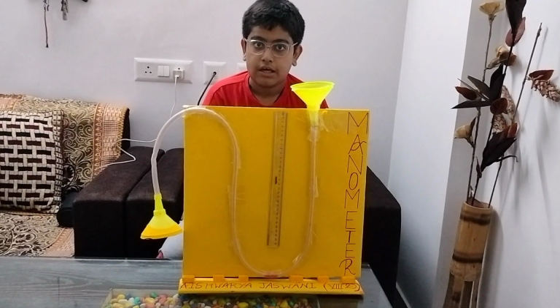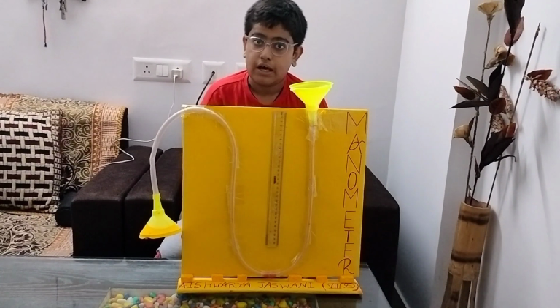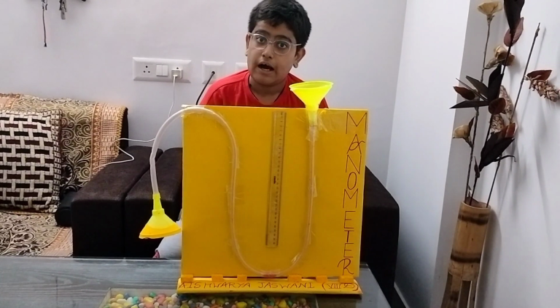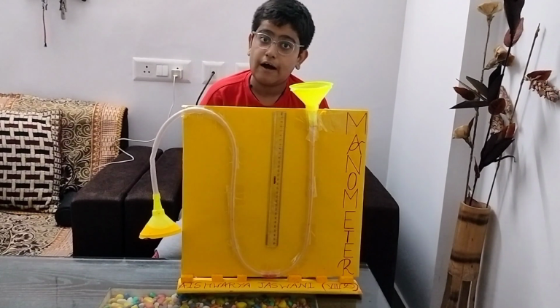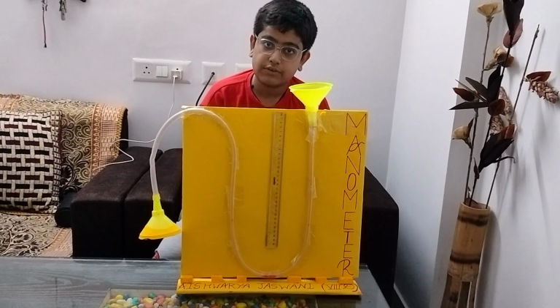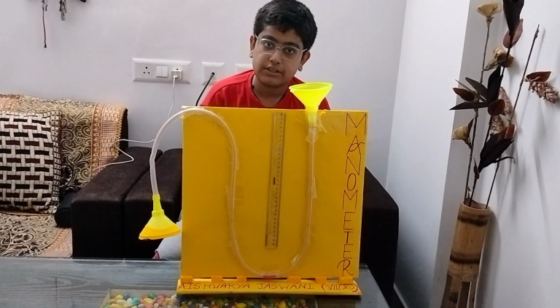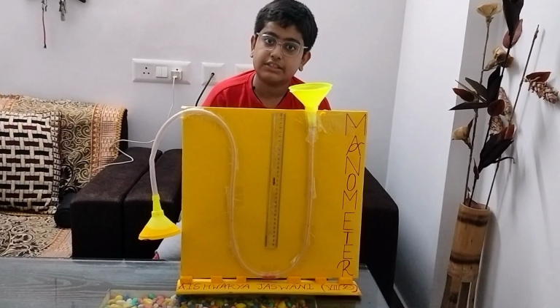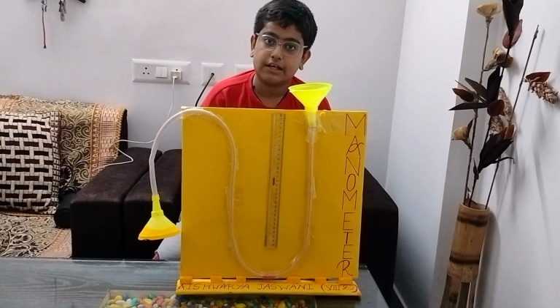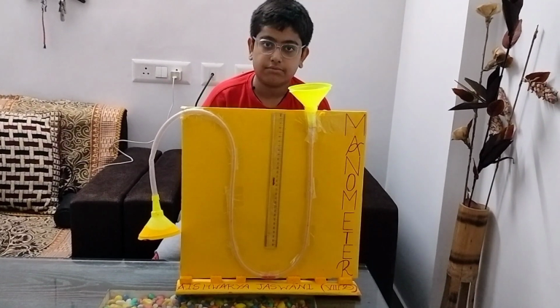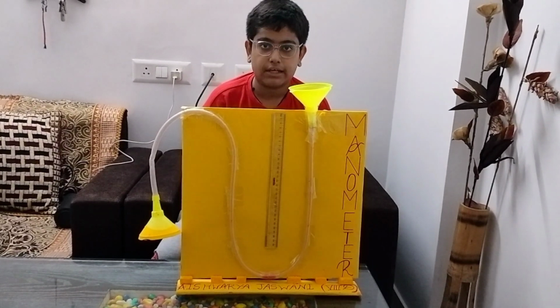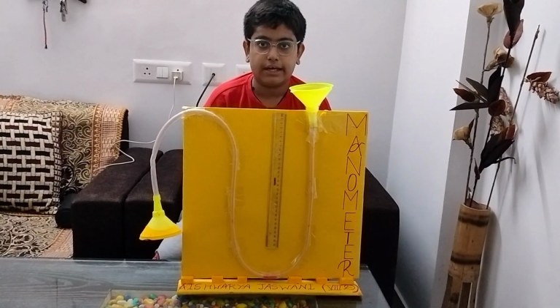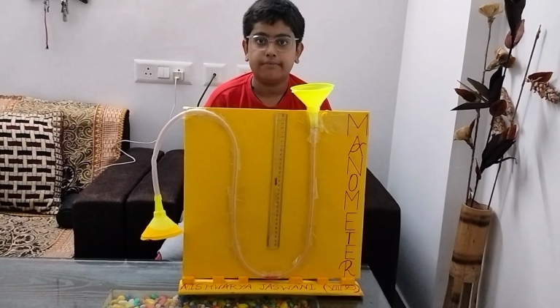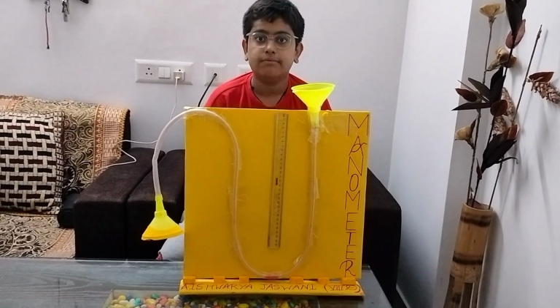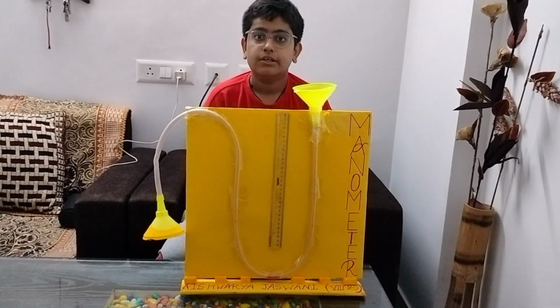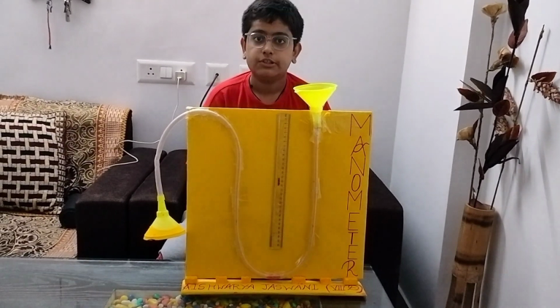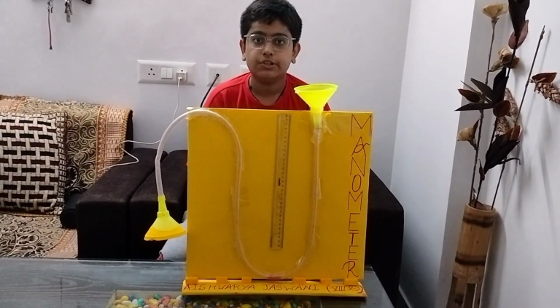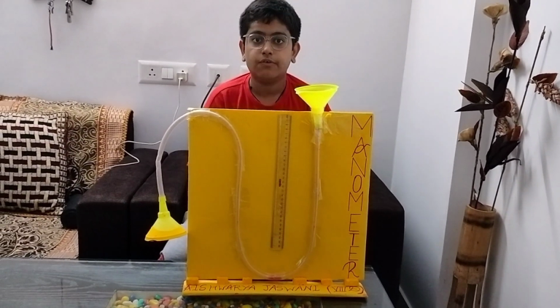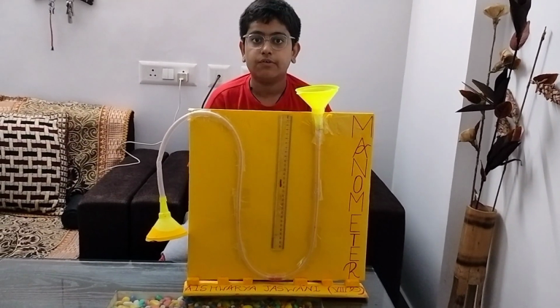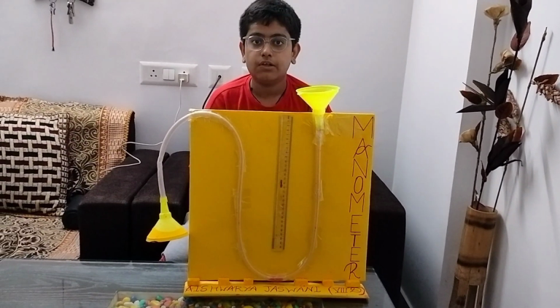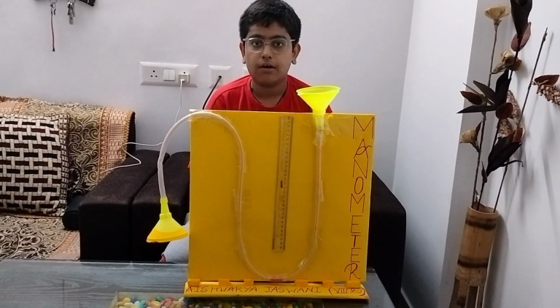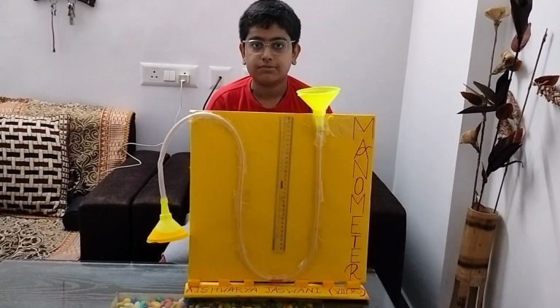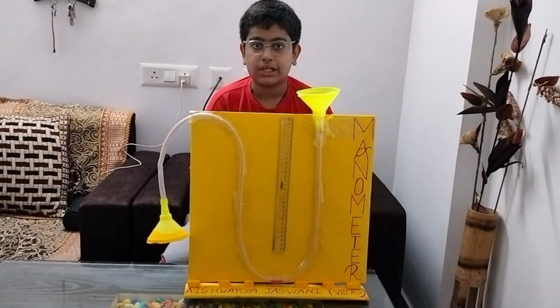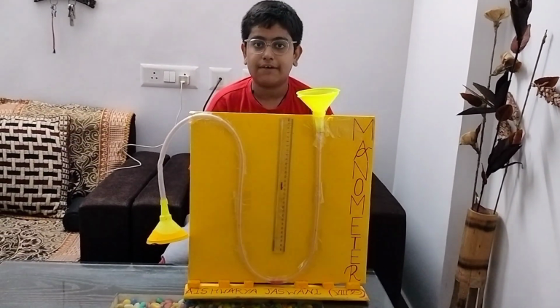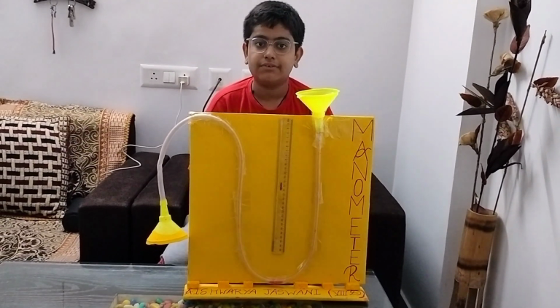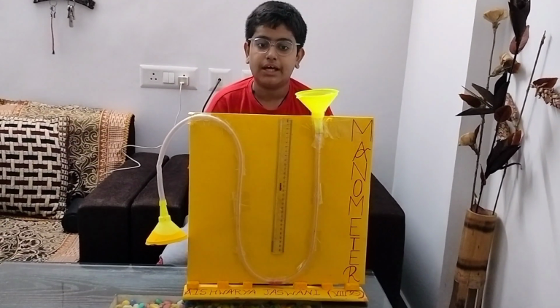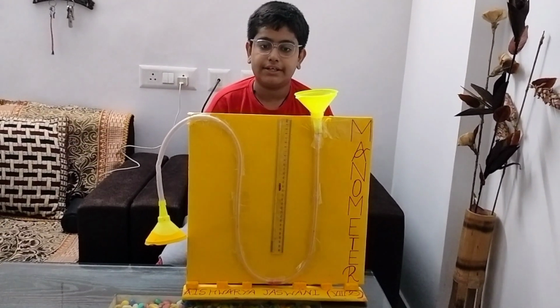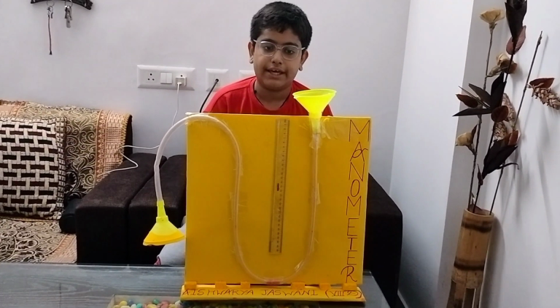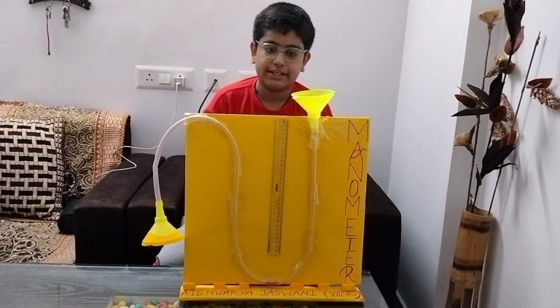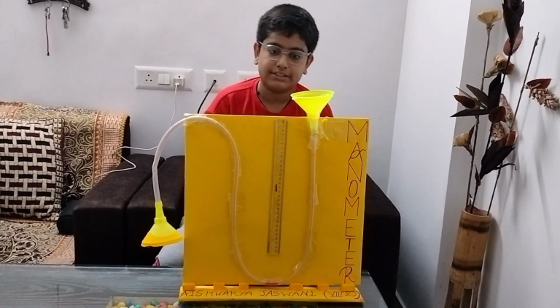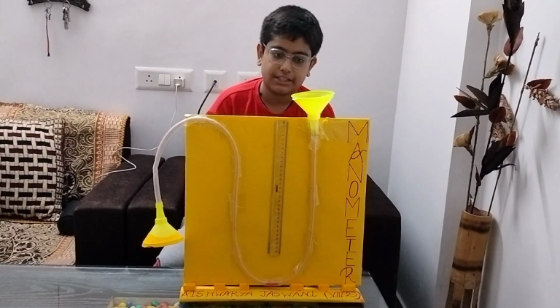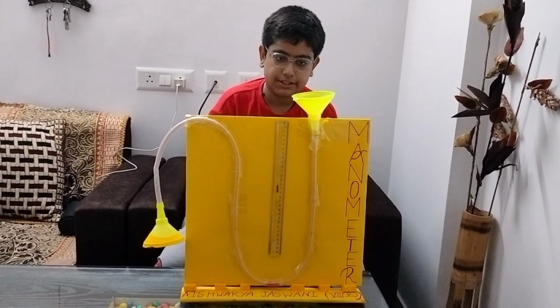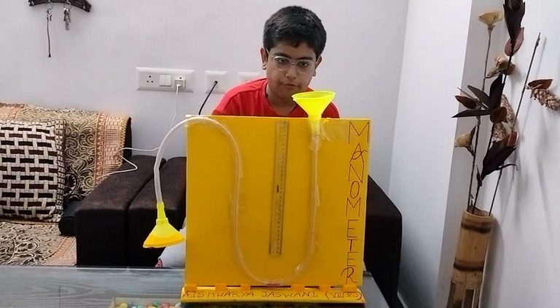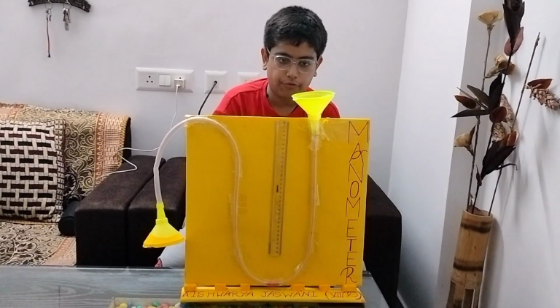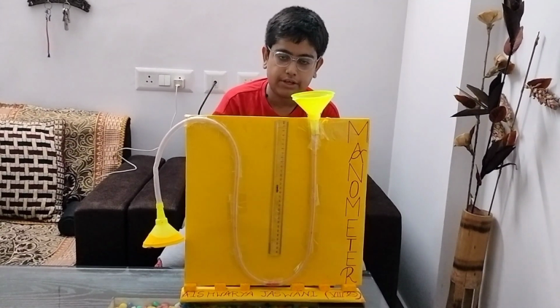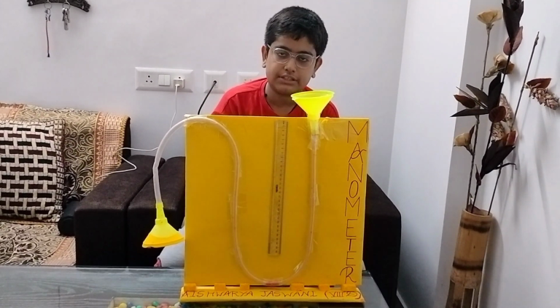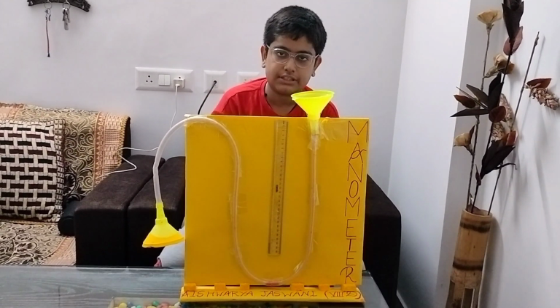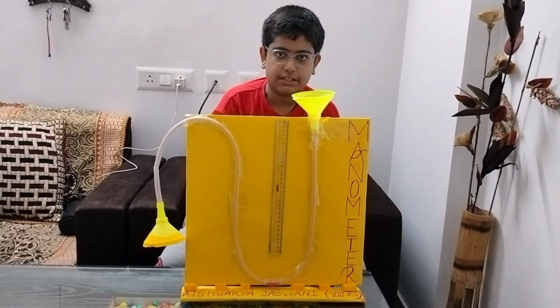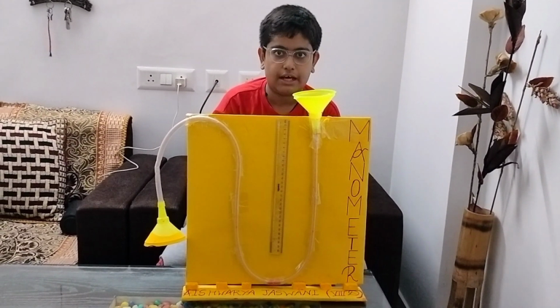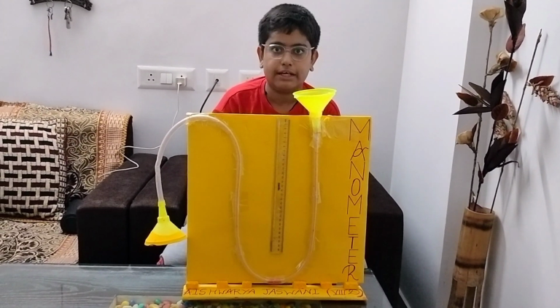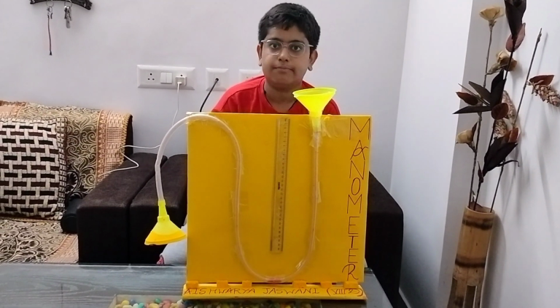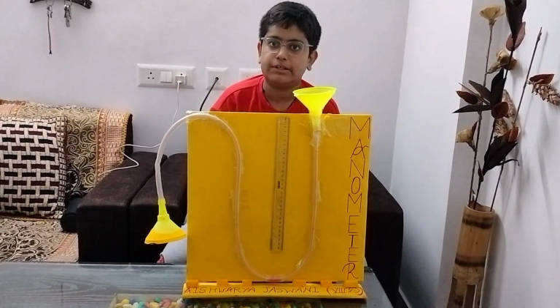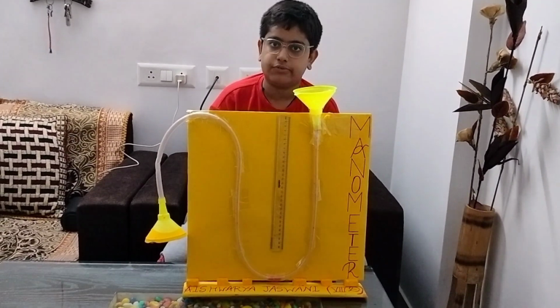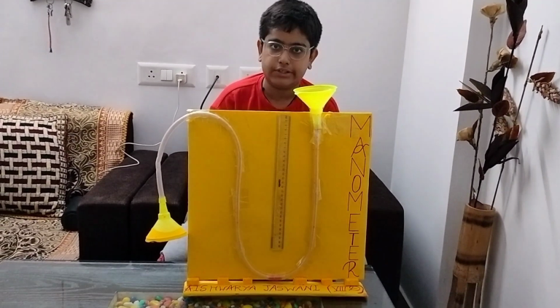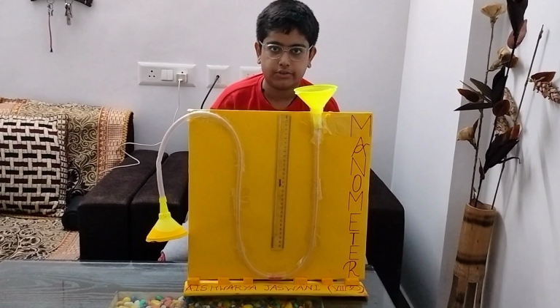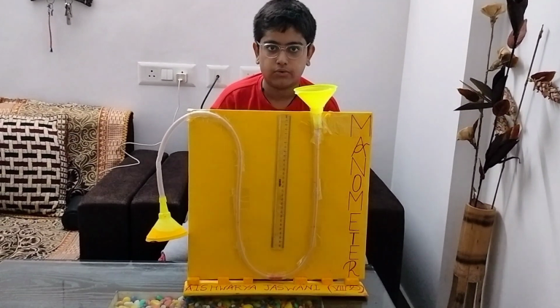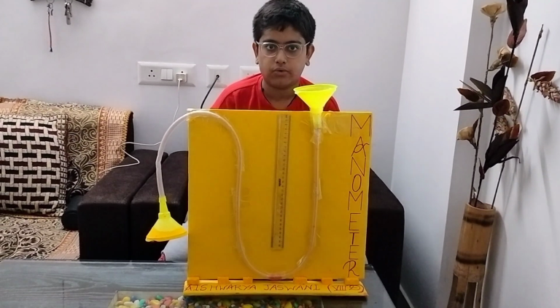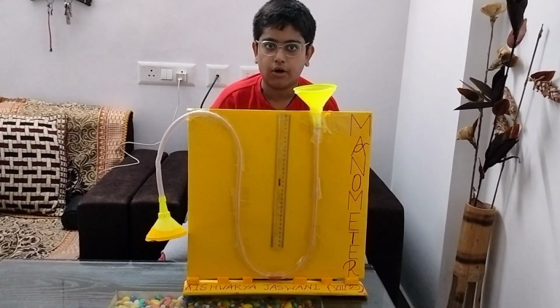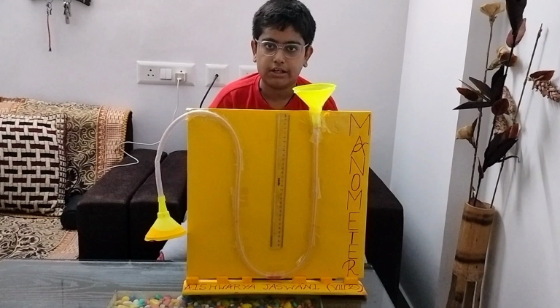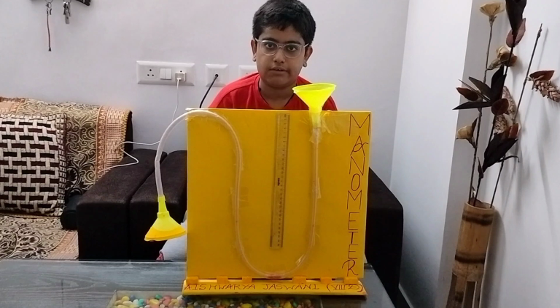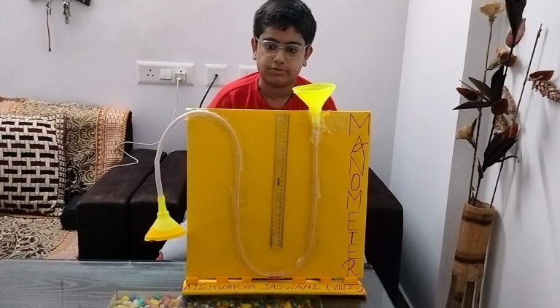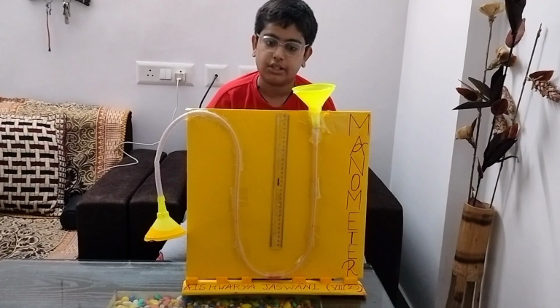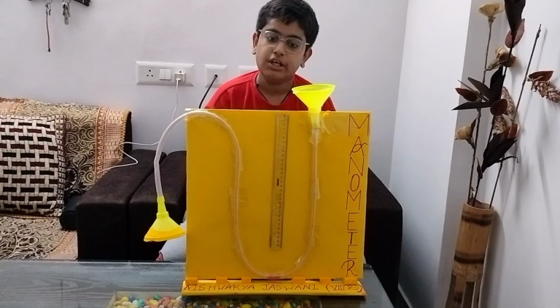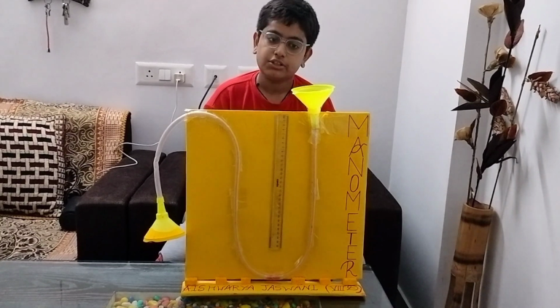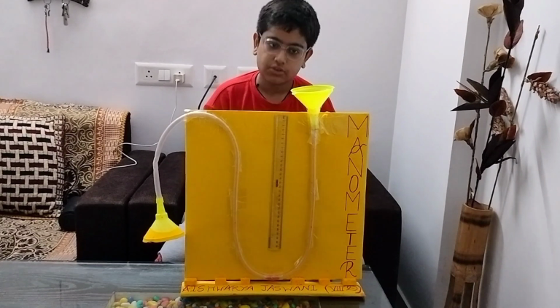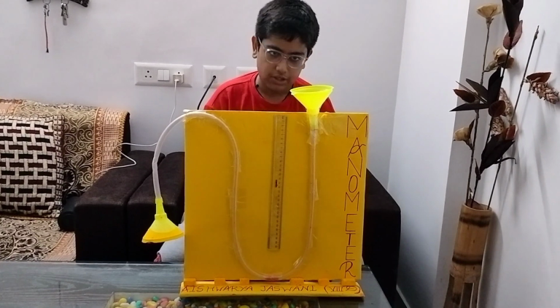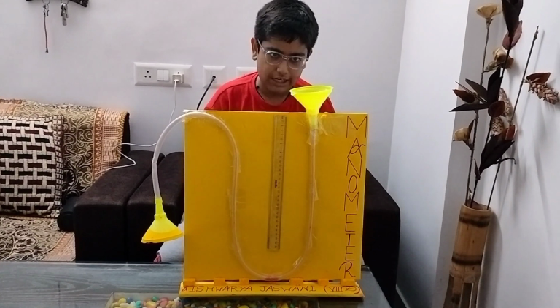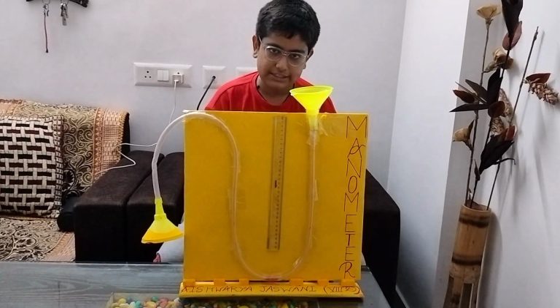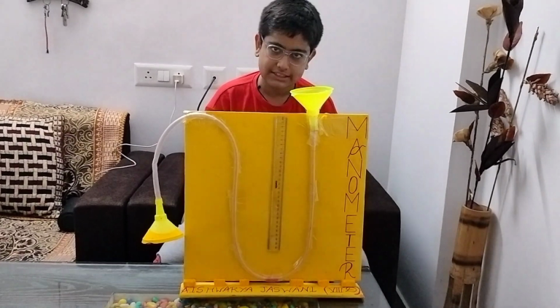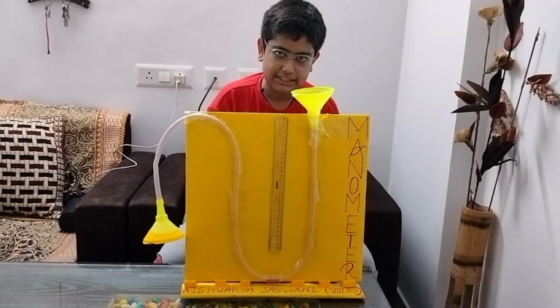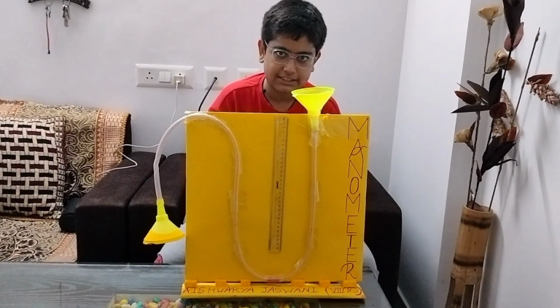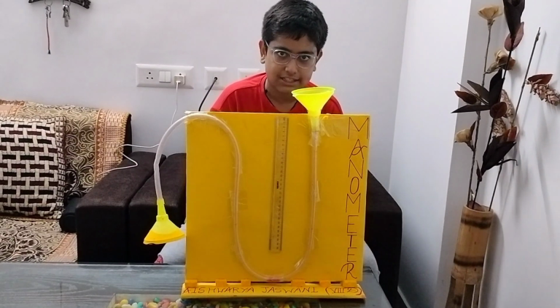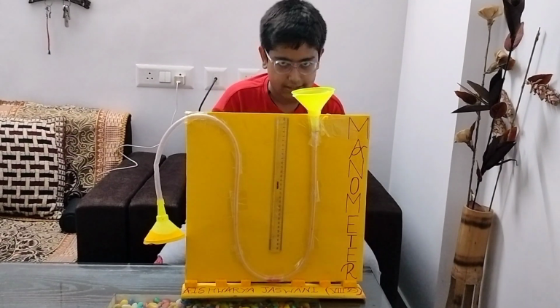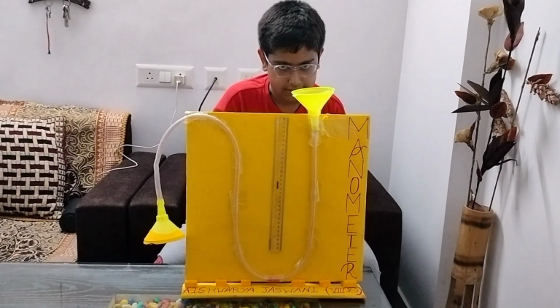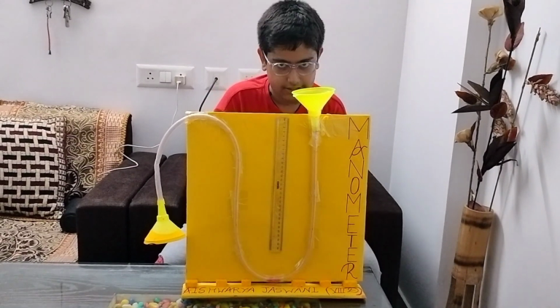After some time you will observe that there is a difference in height between the two columns. So let's get started.